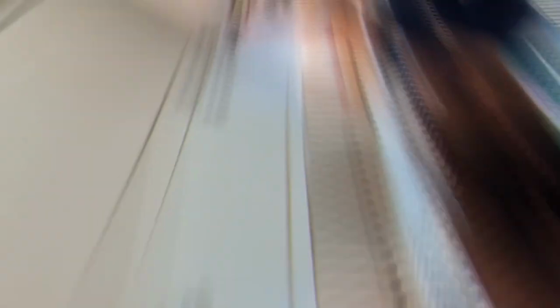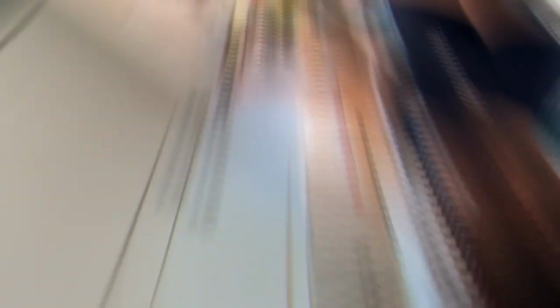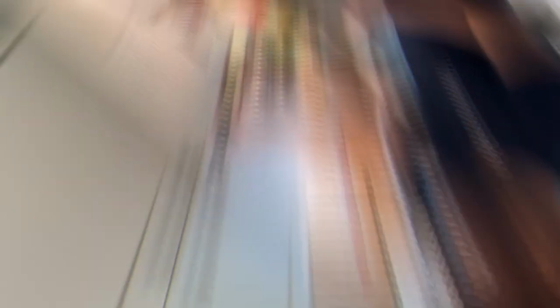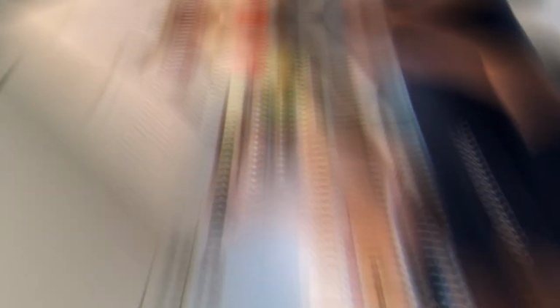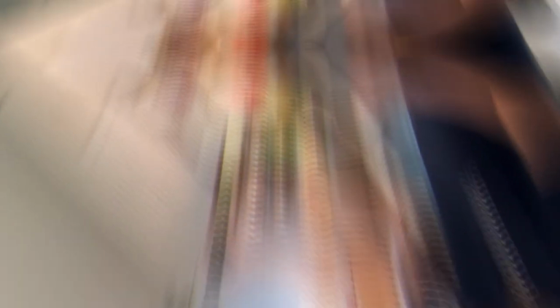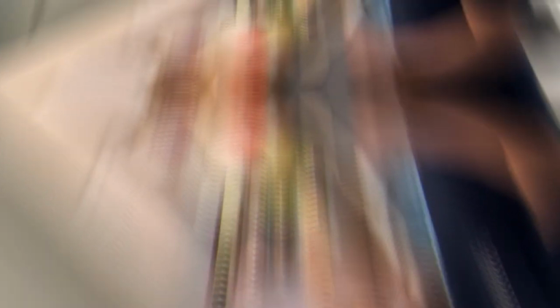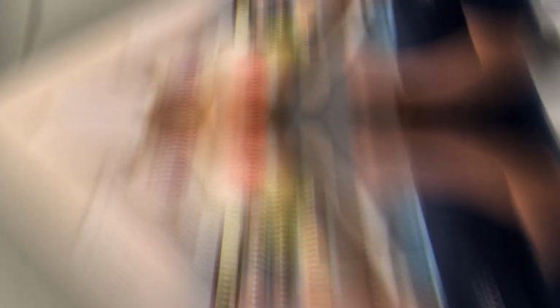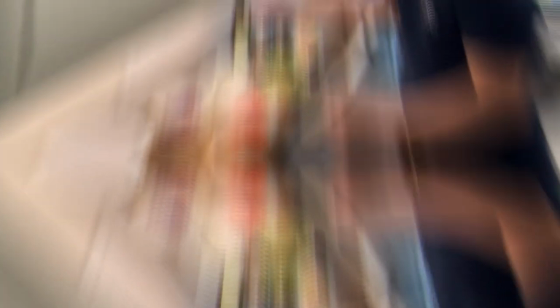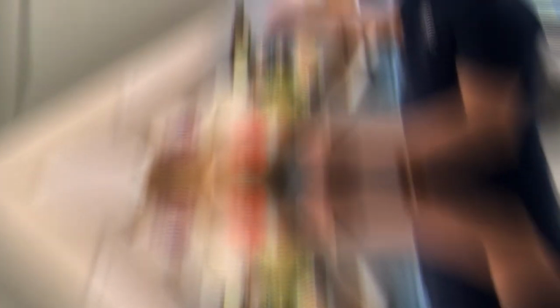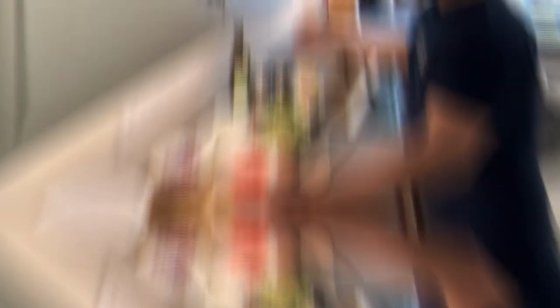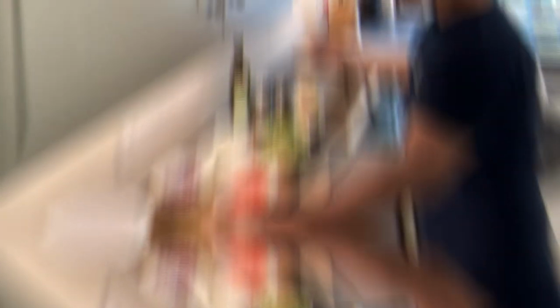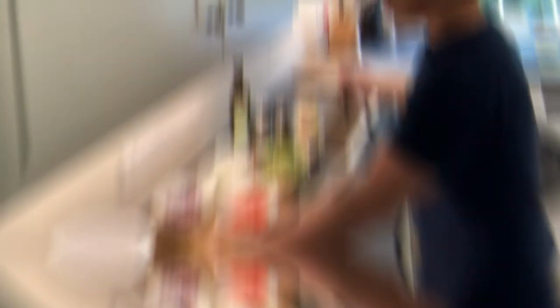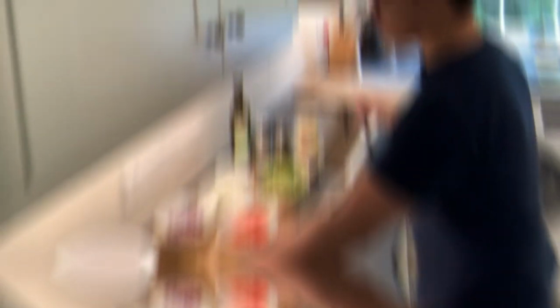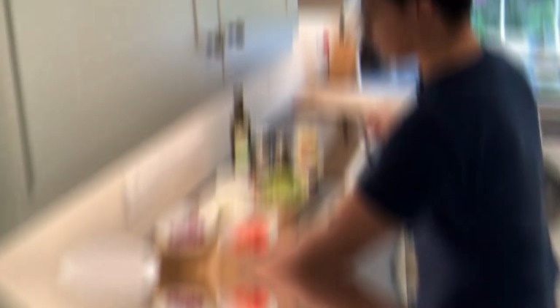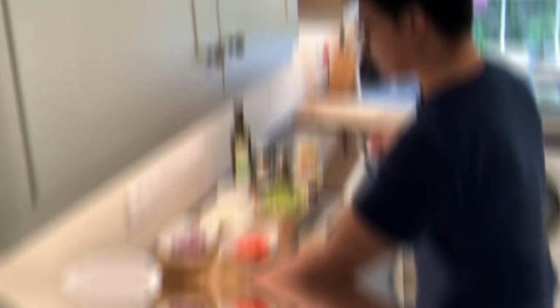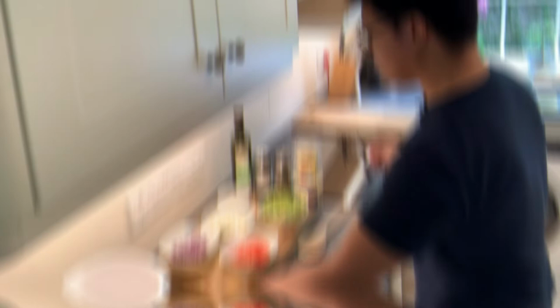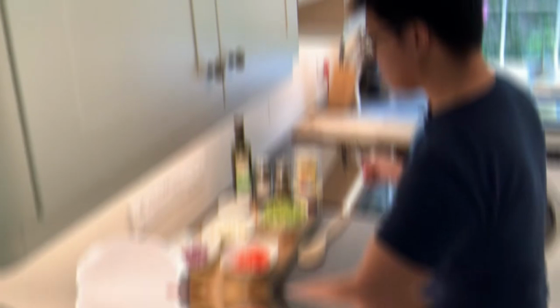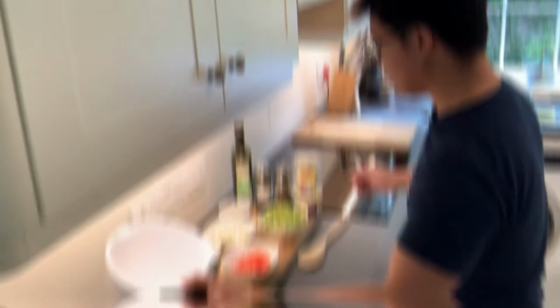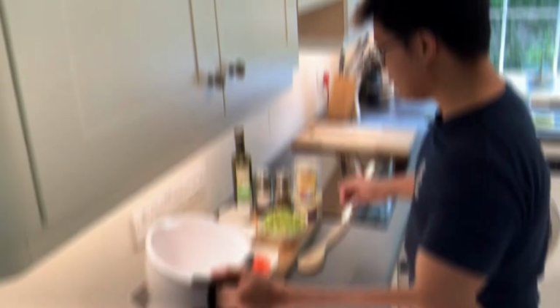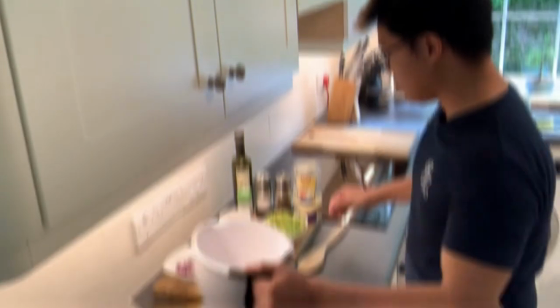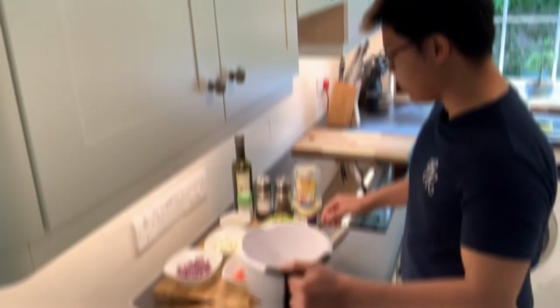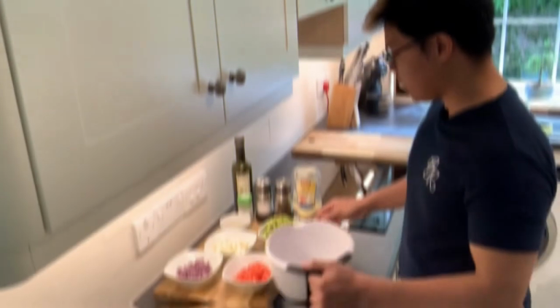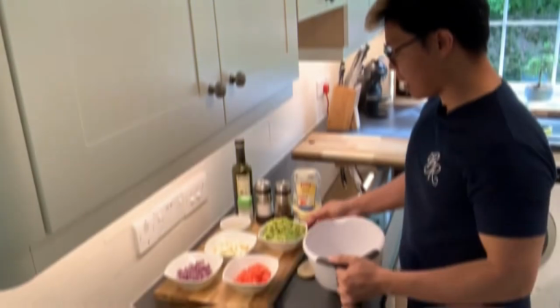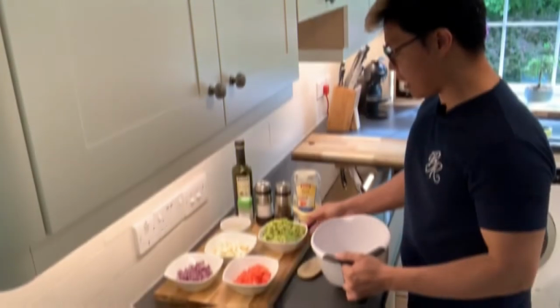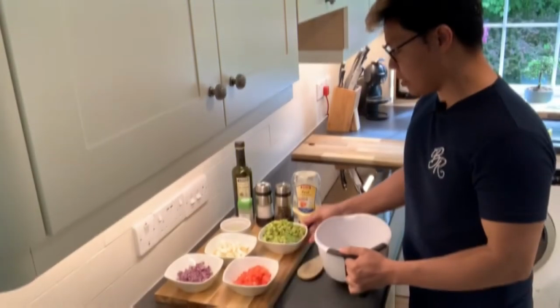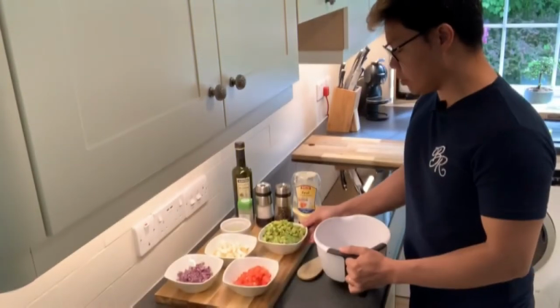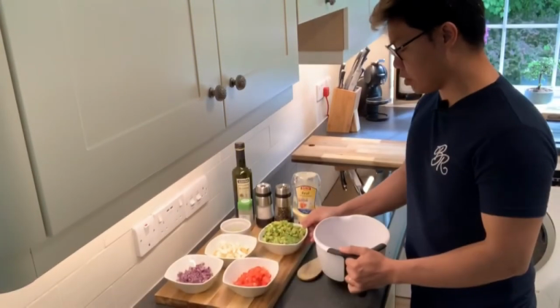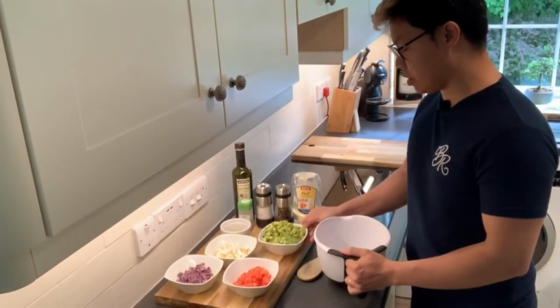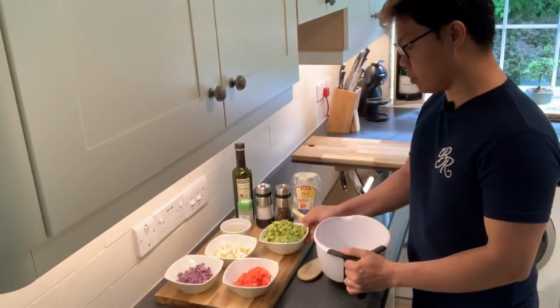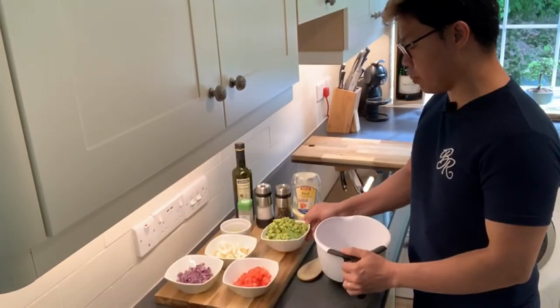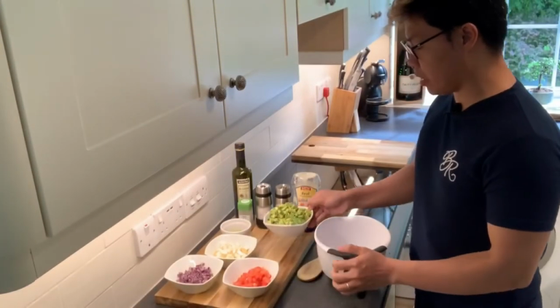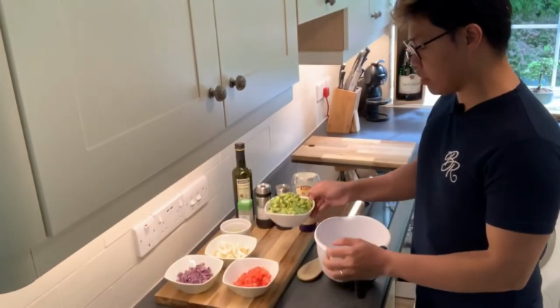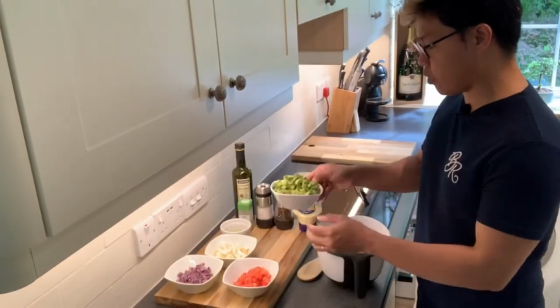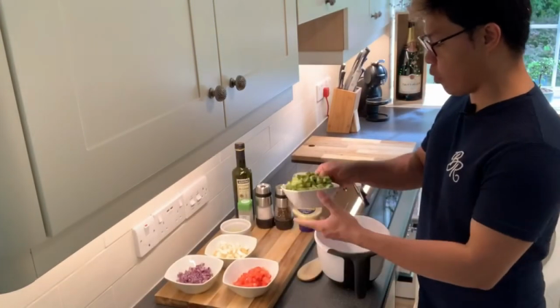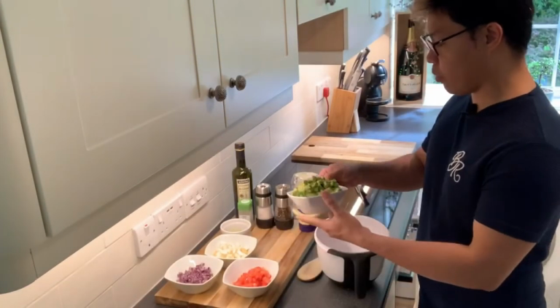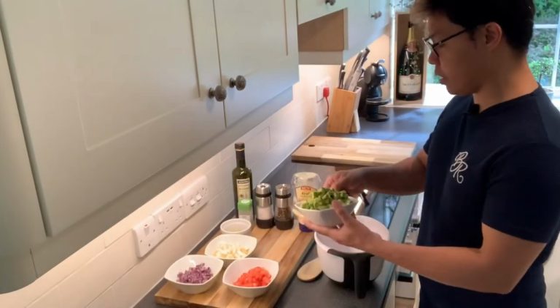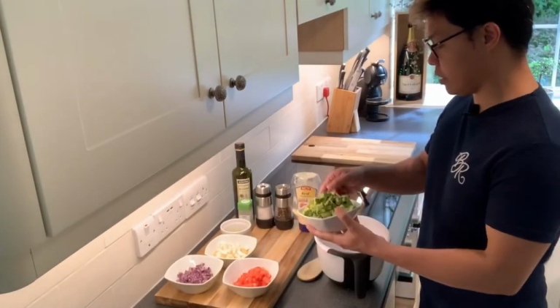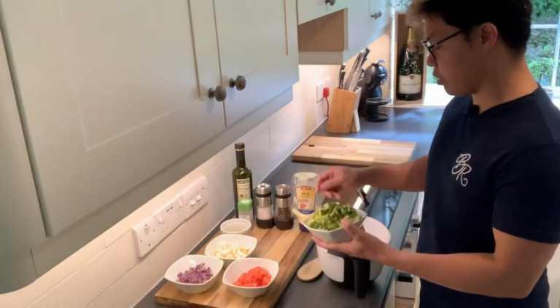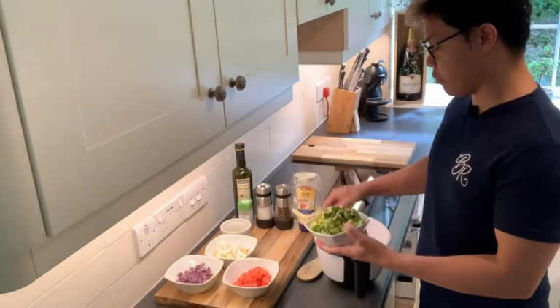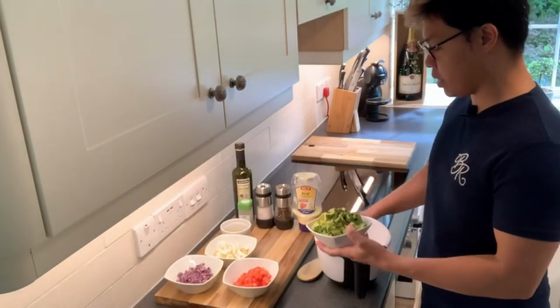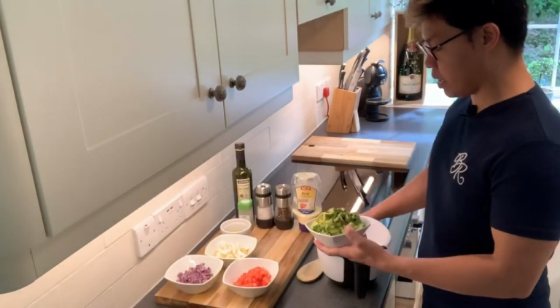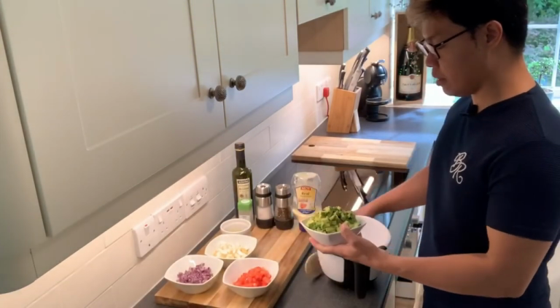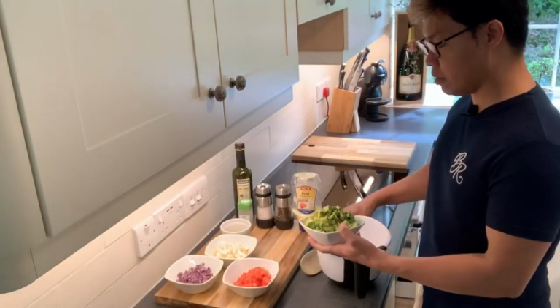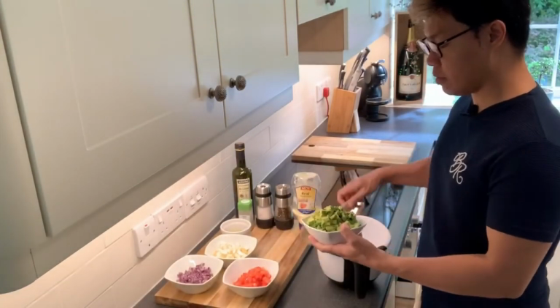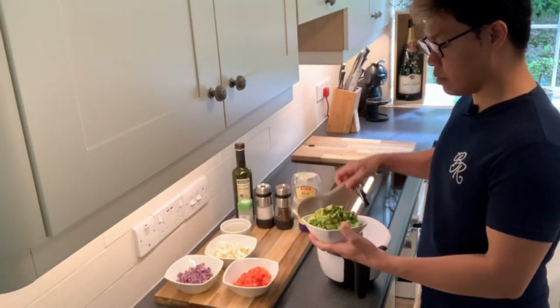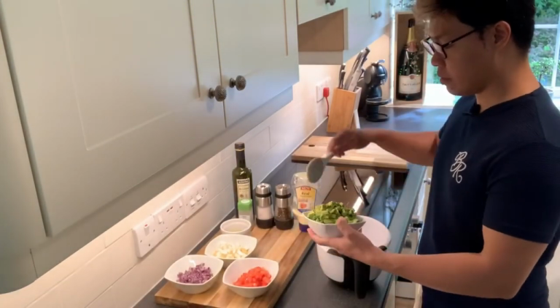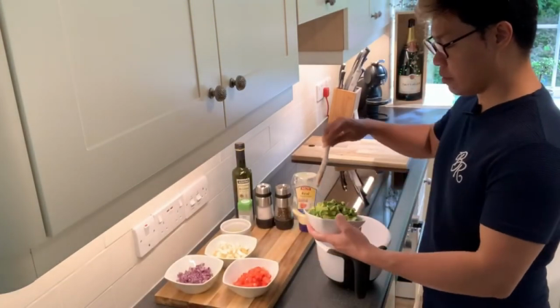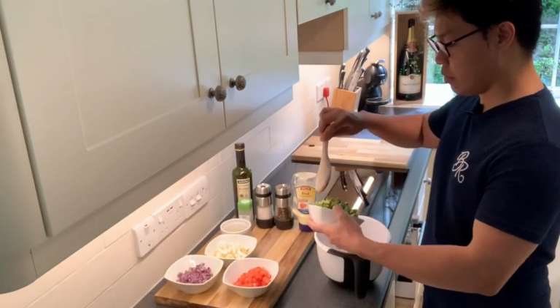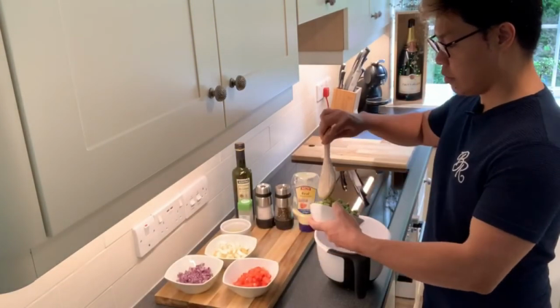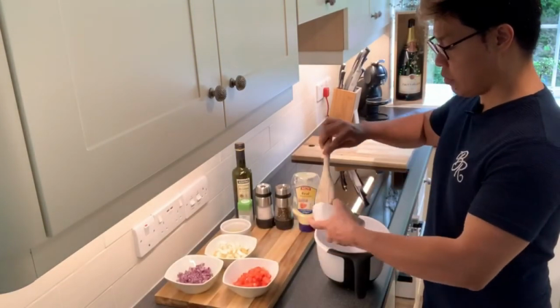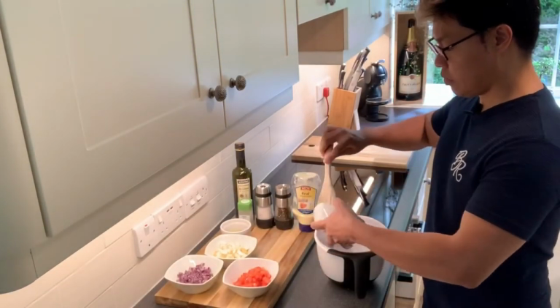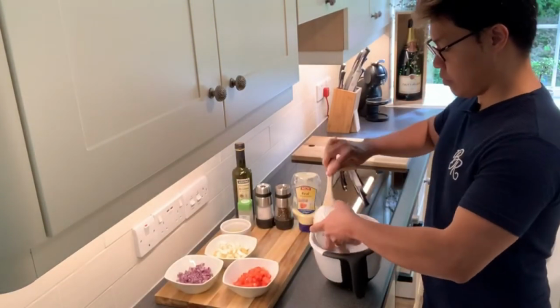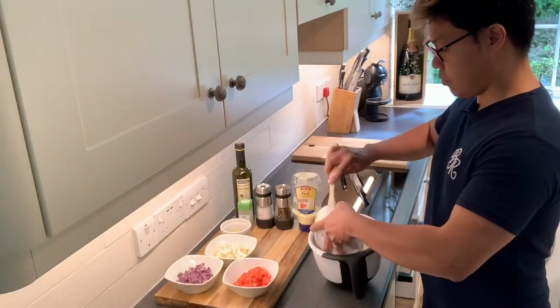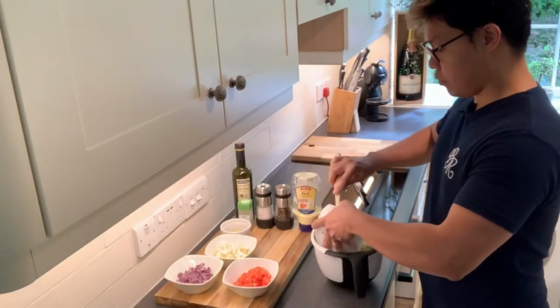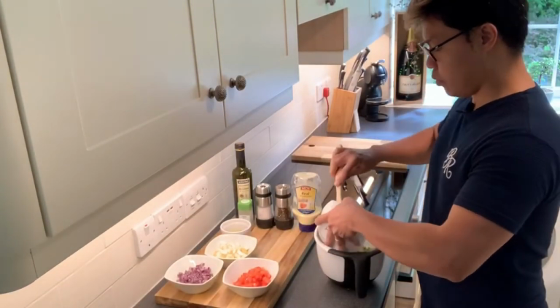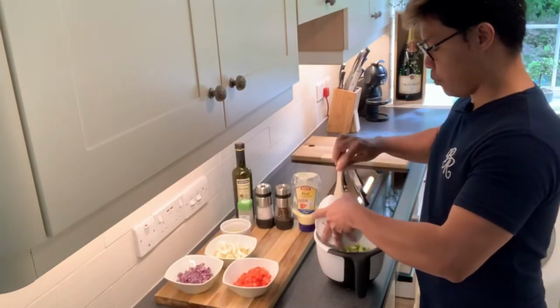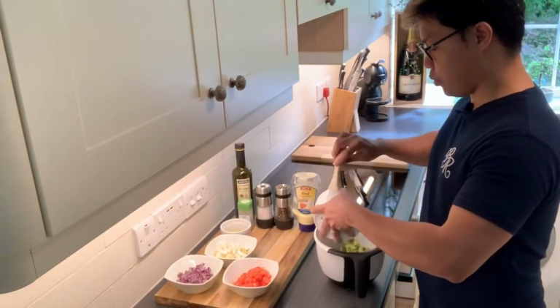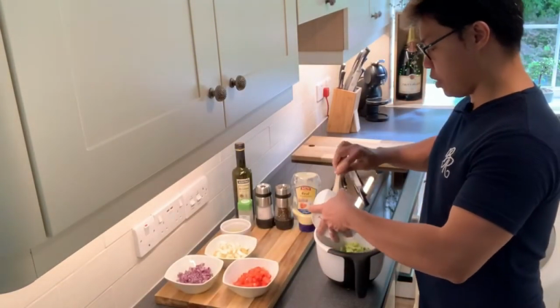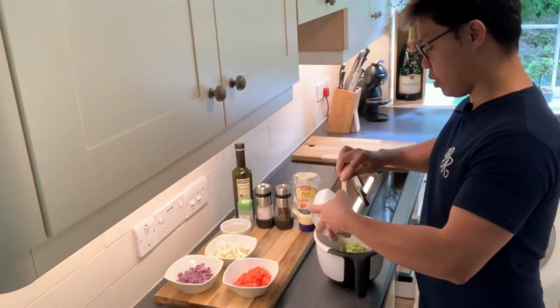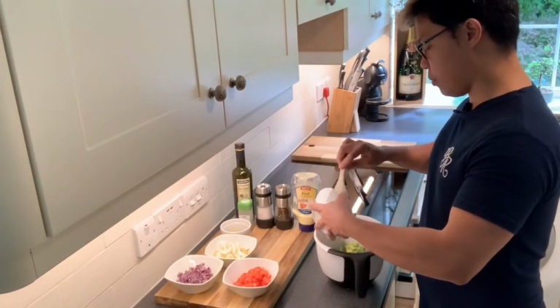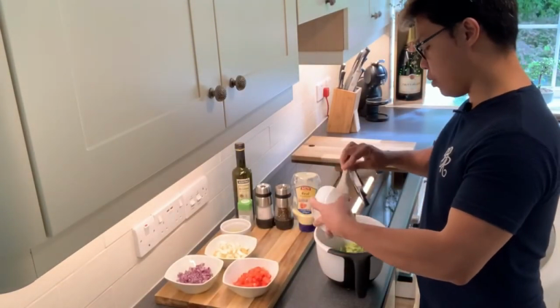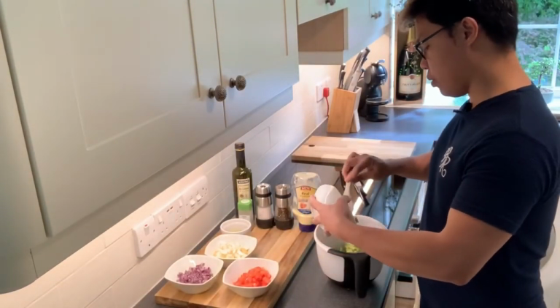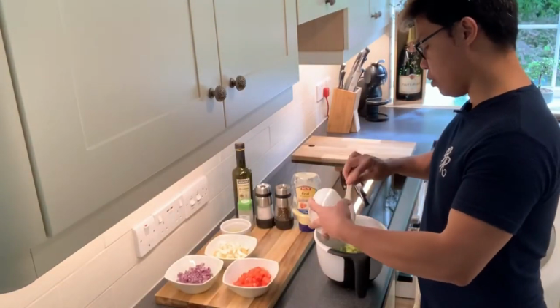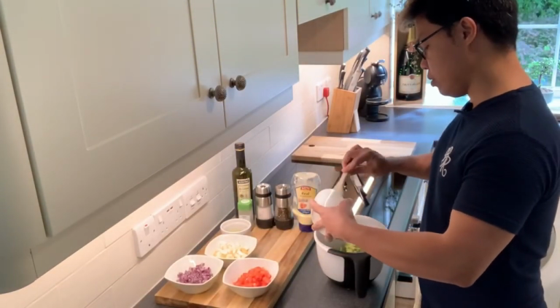All right, so this is just simple guys, so just mix all this ingredients and put it in a bowl.